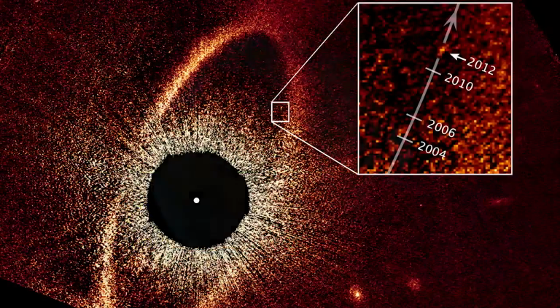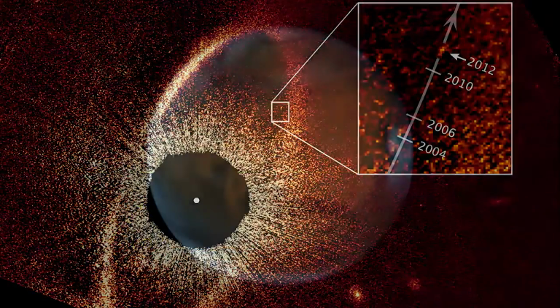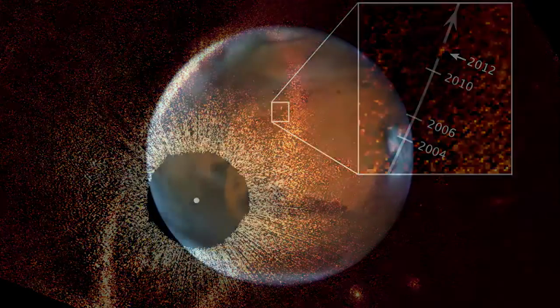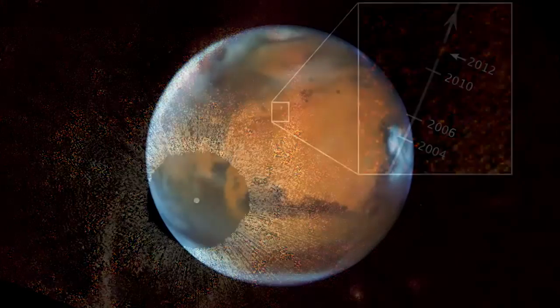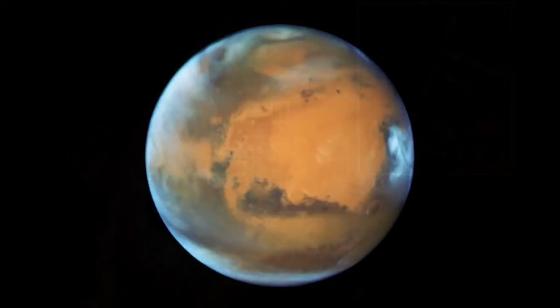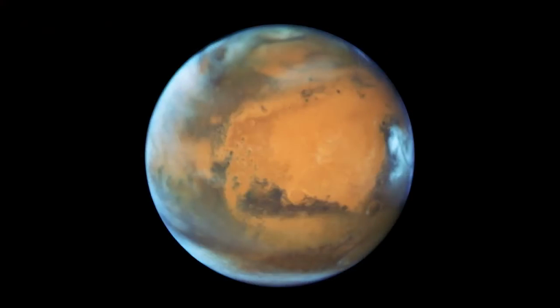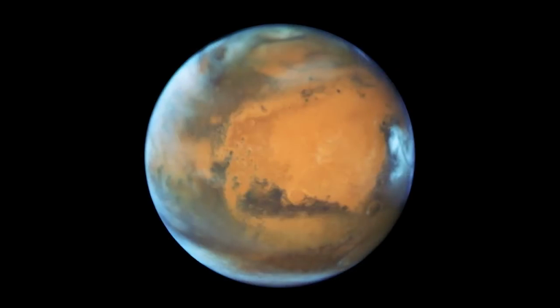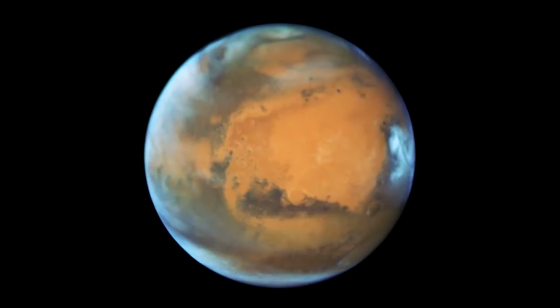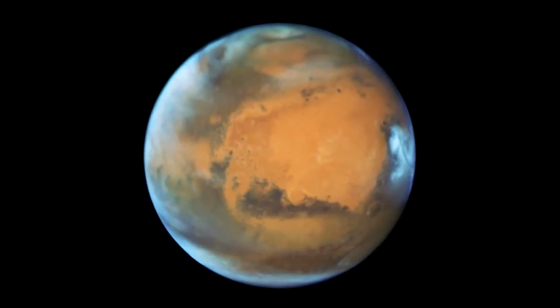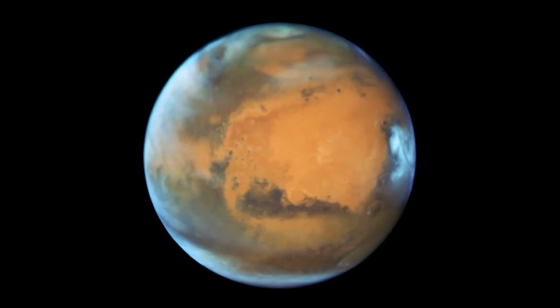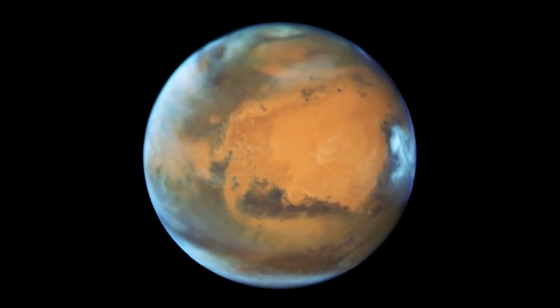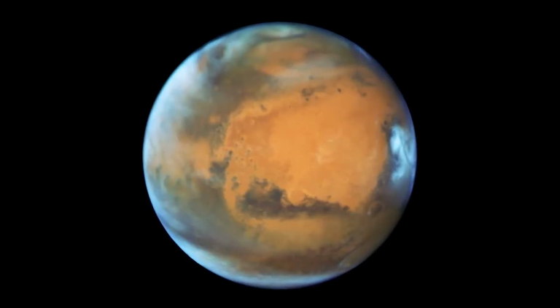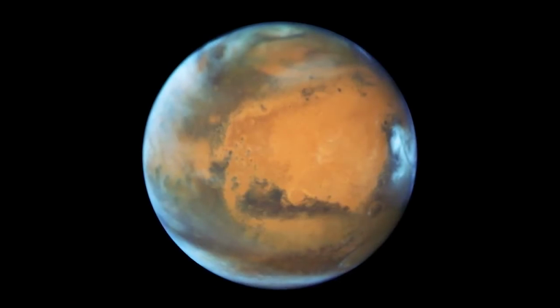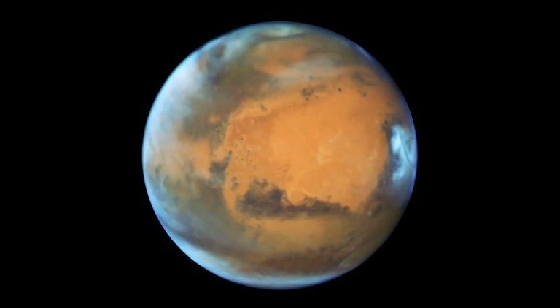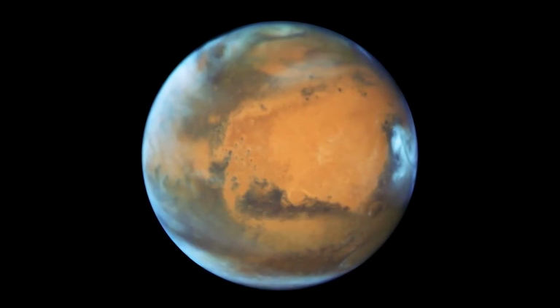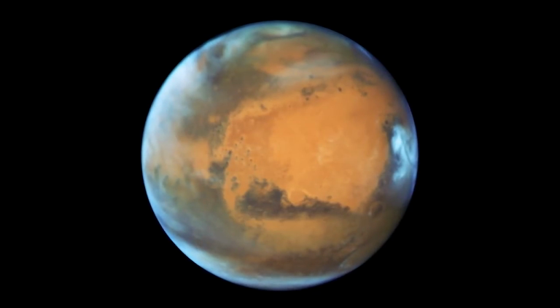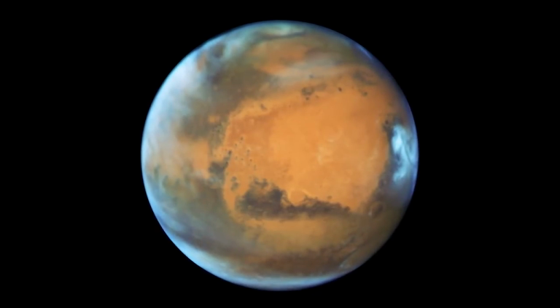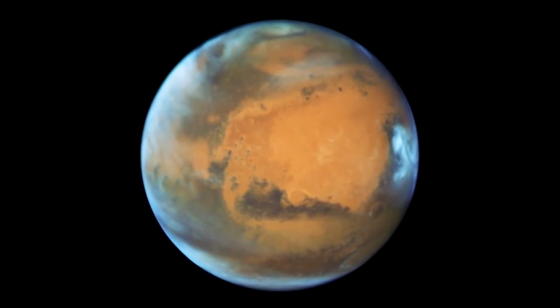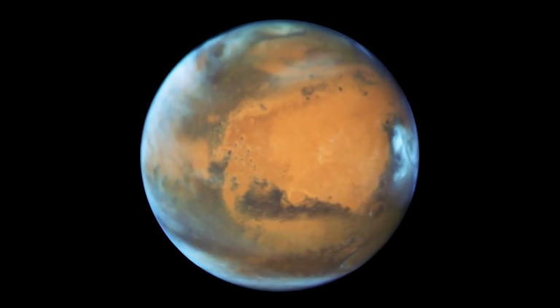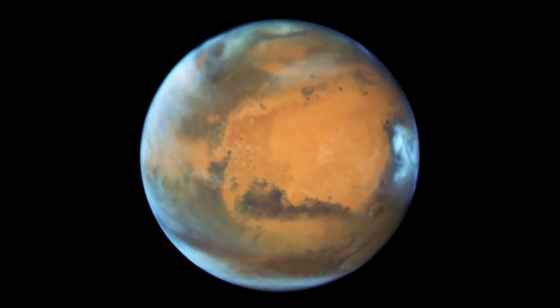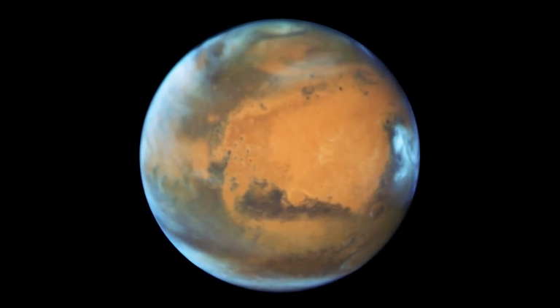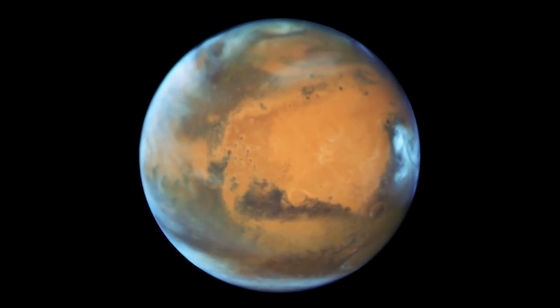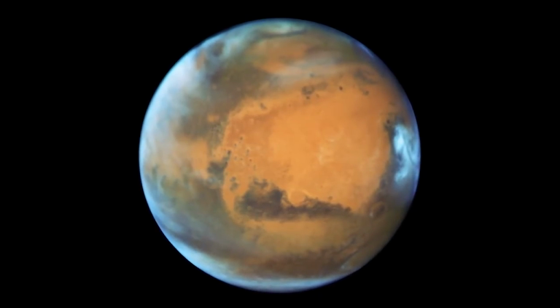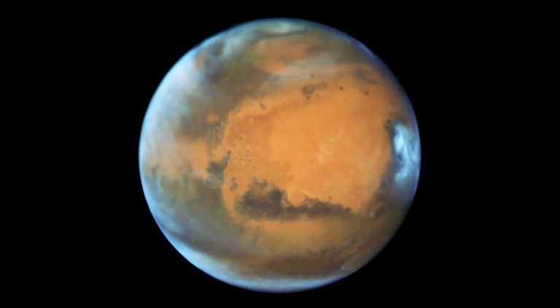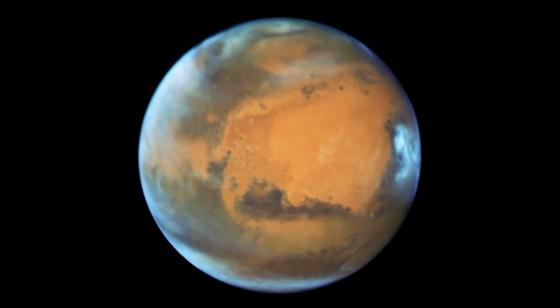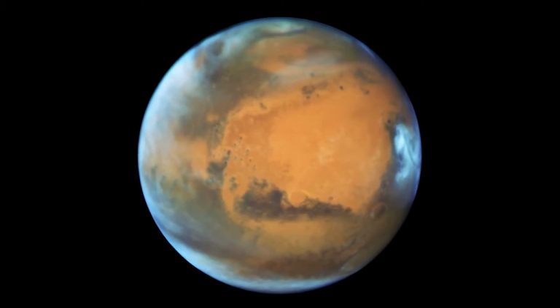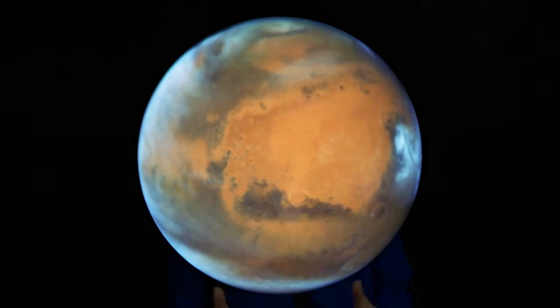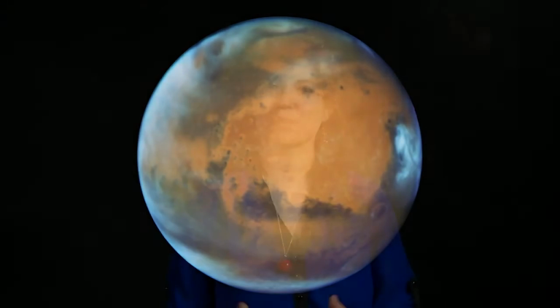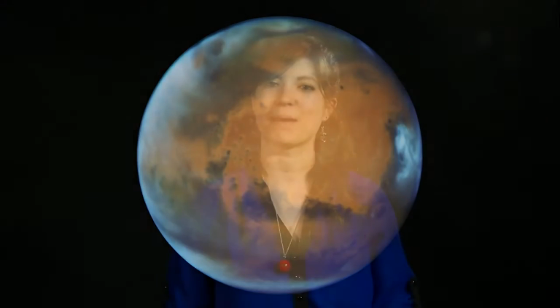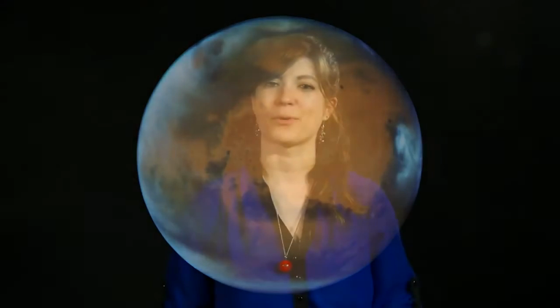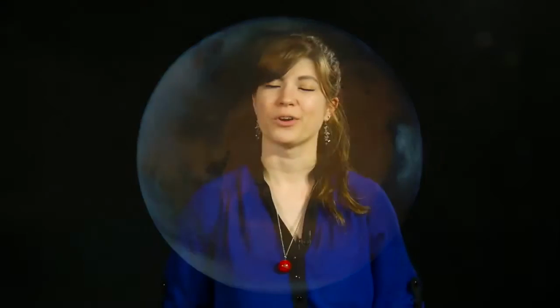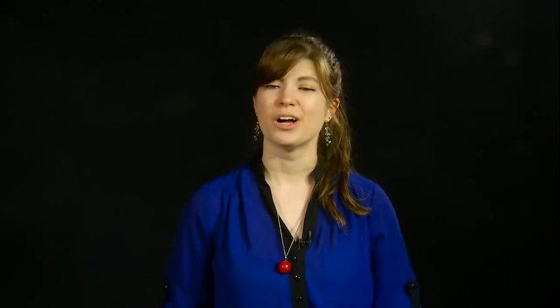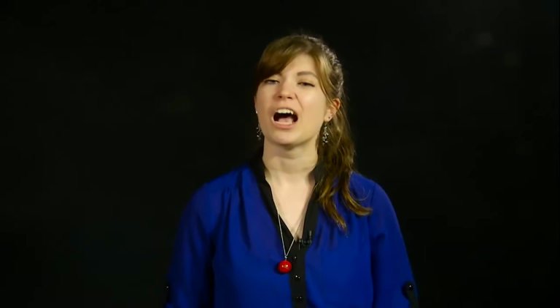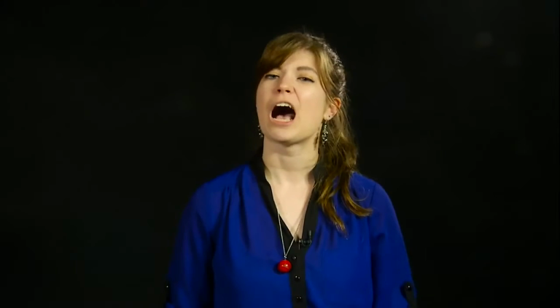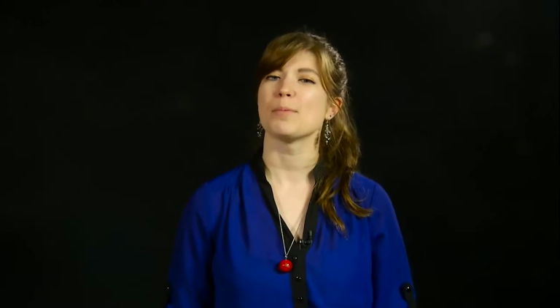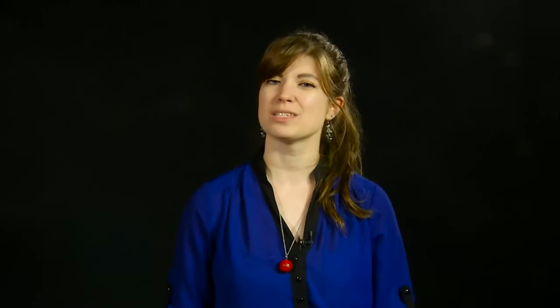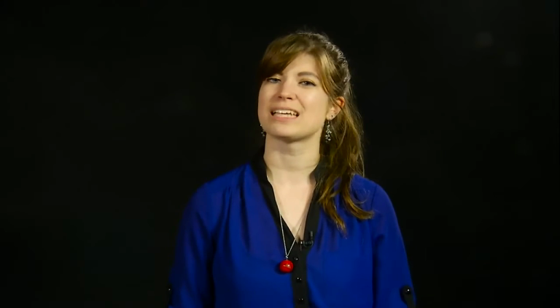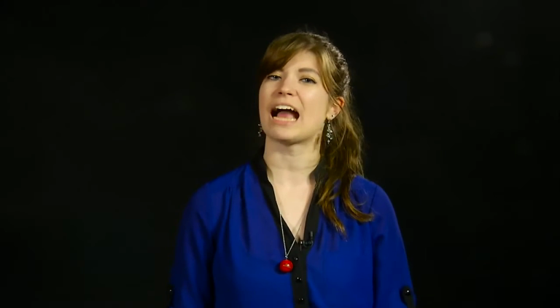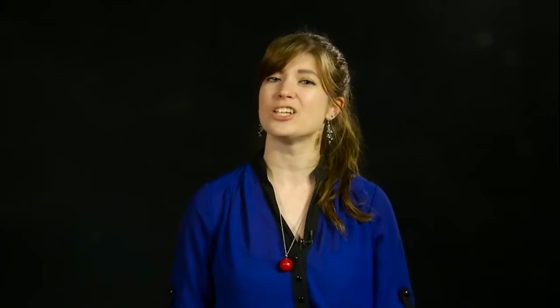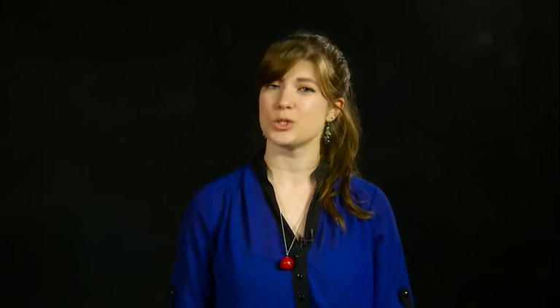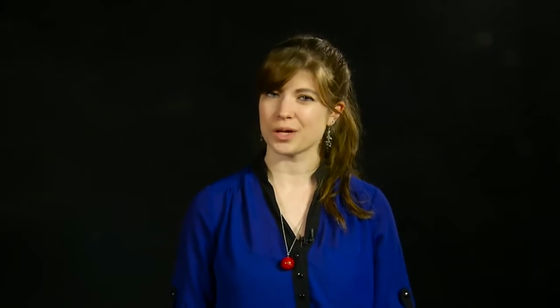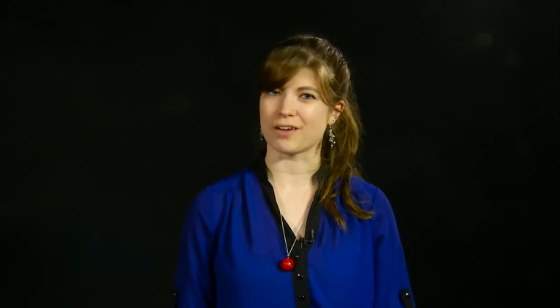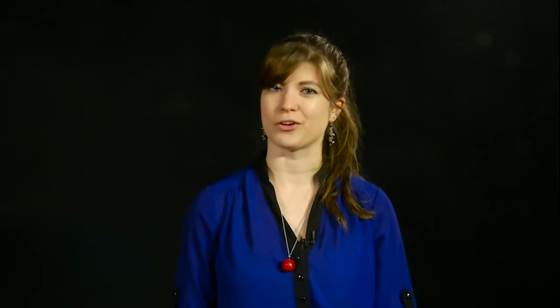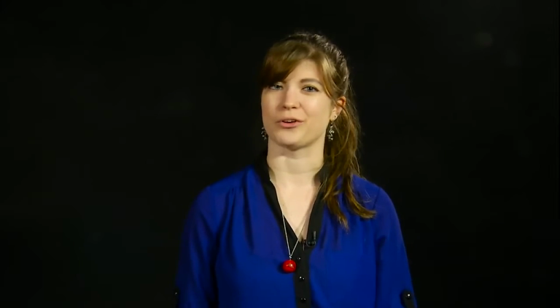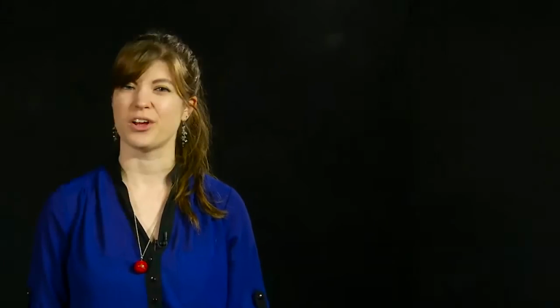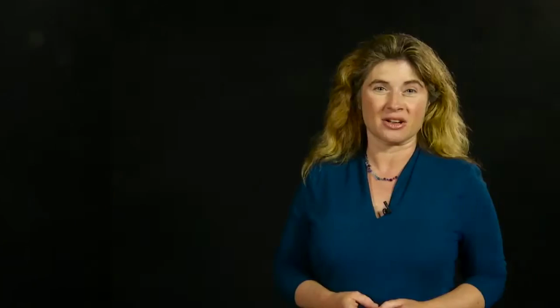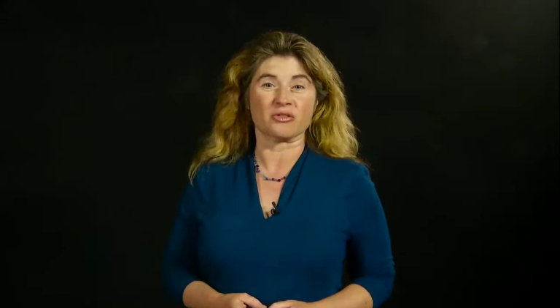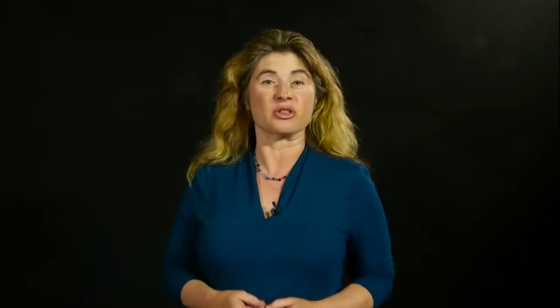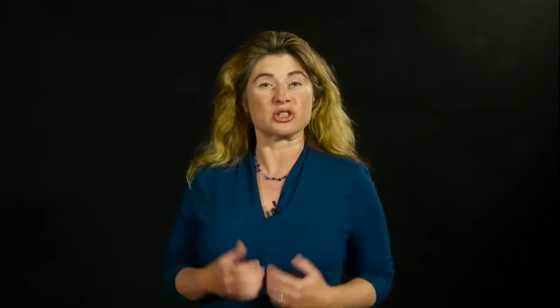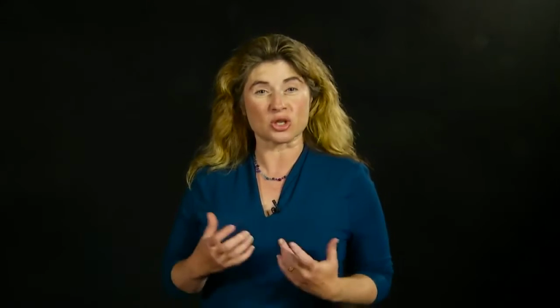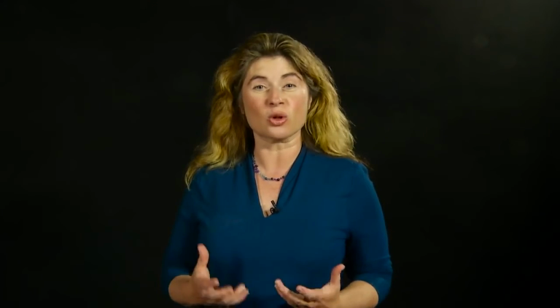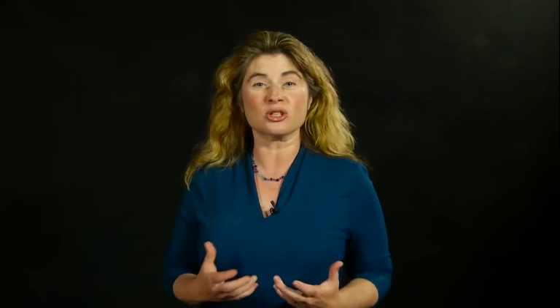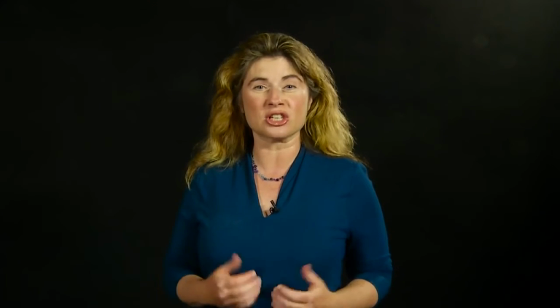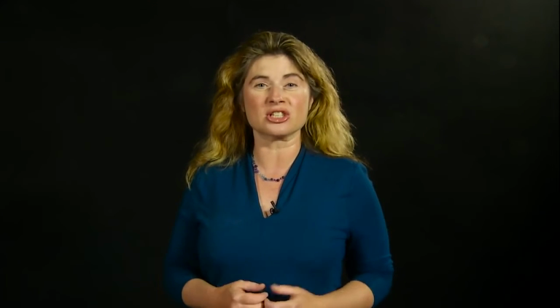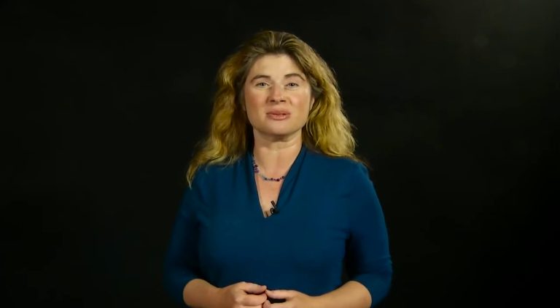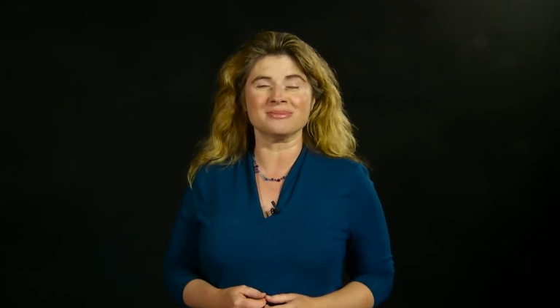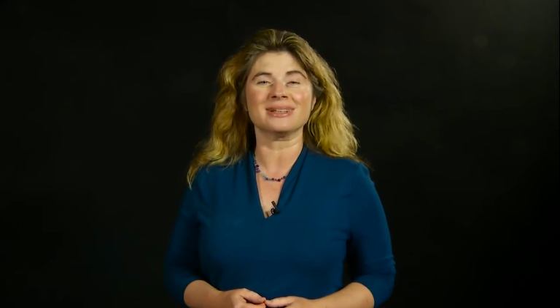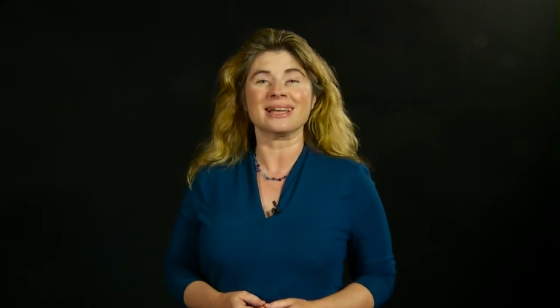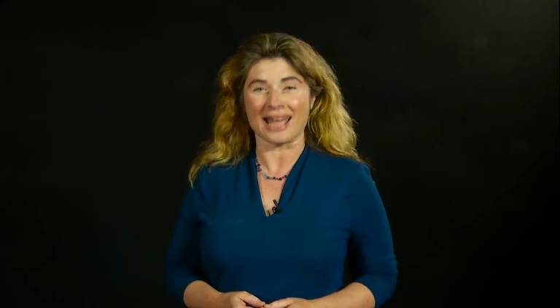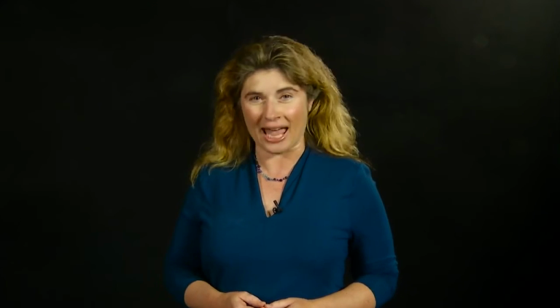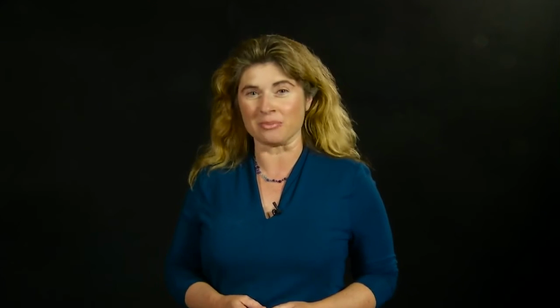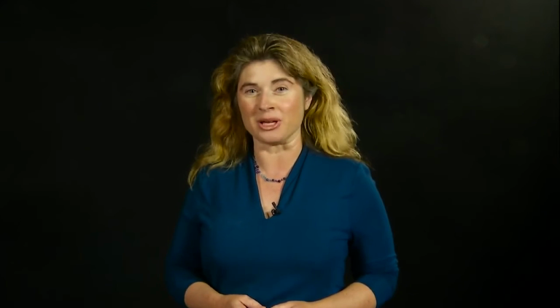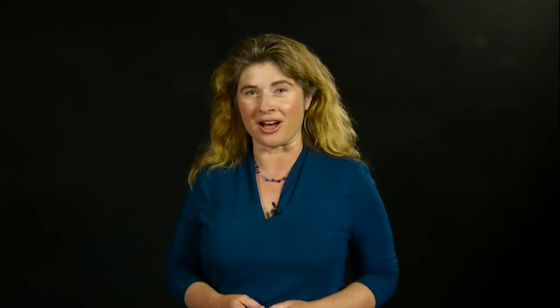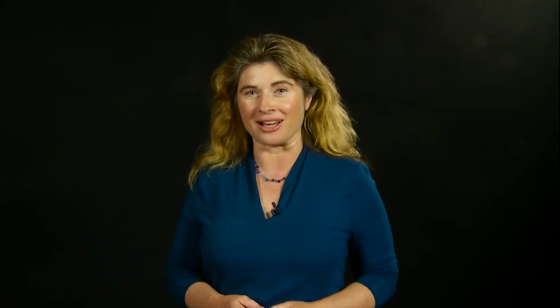So the next time you go out and look at the night sky, just remember, Hubble's got you covered — for the solar system and beyond.